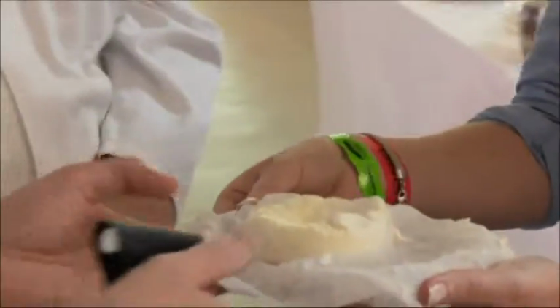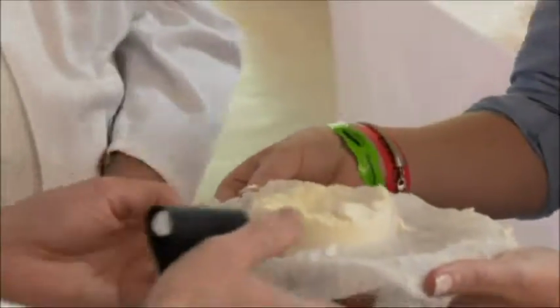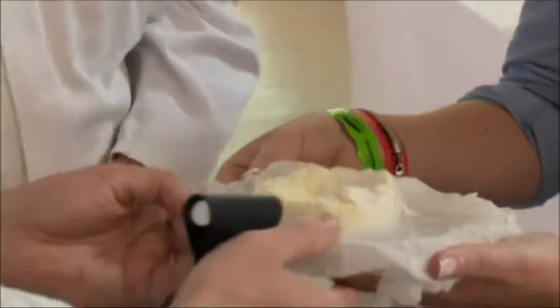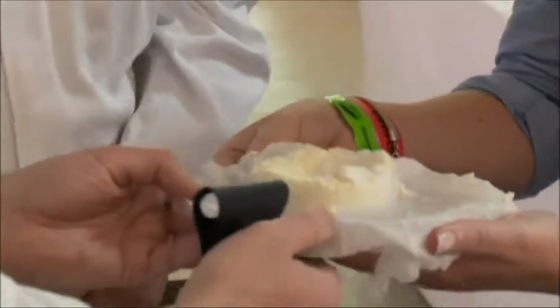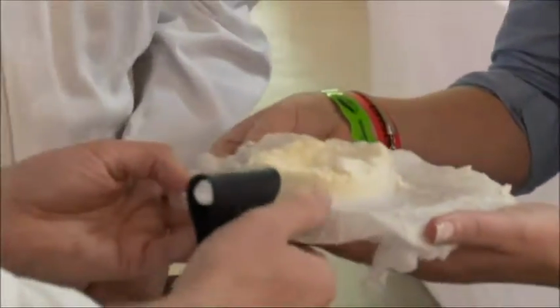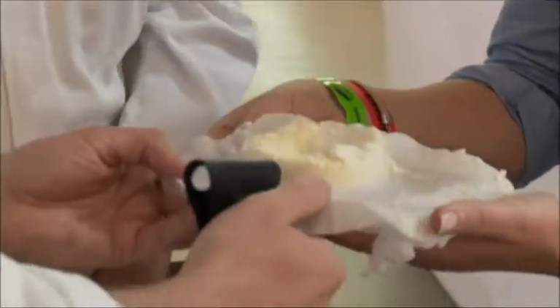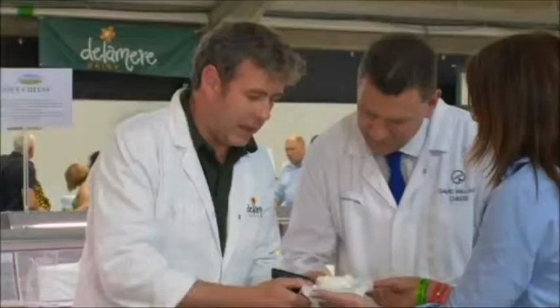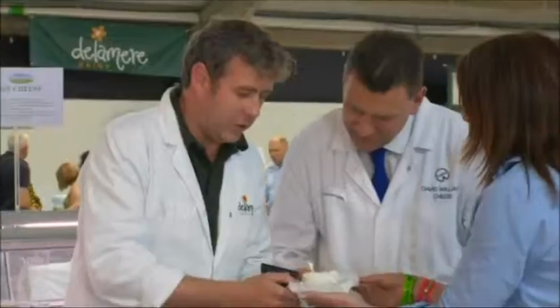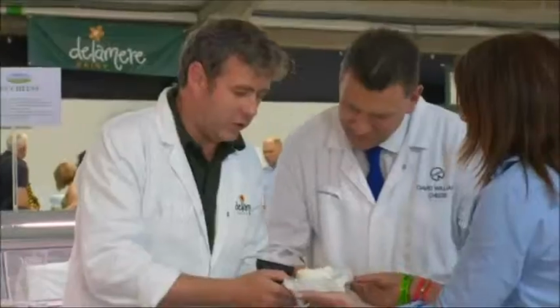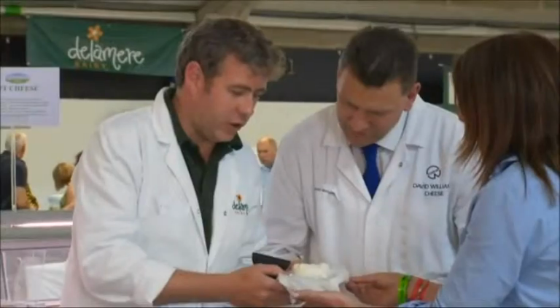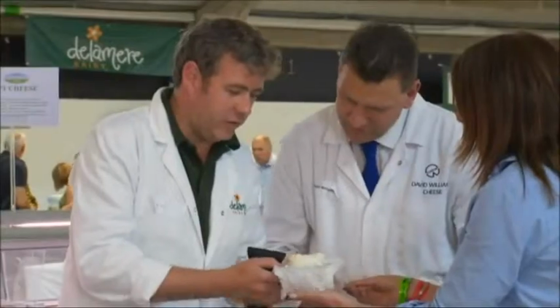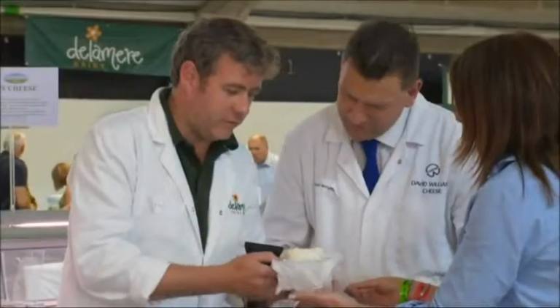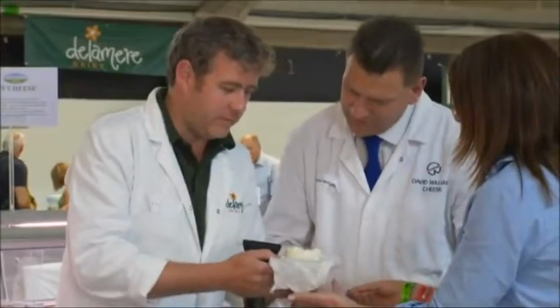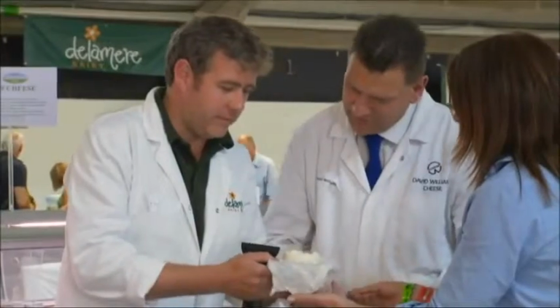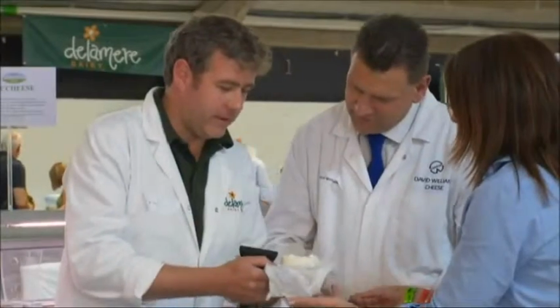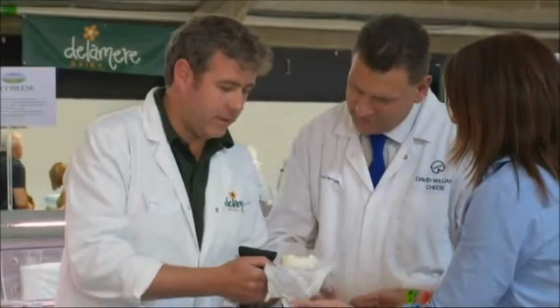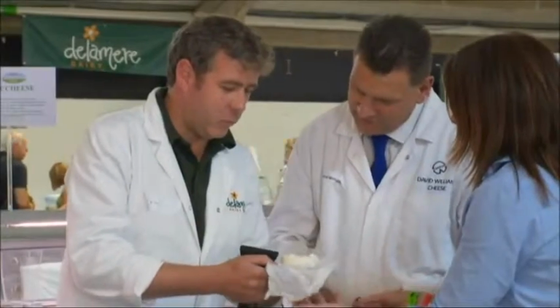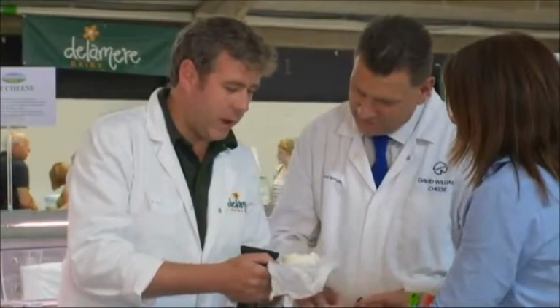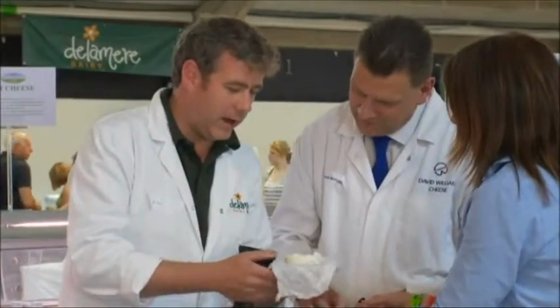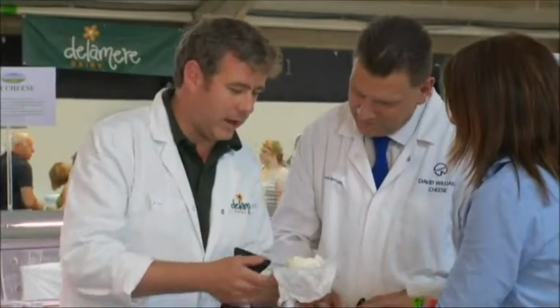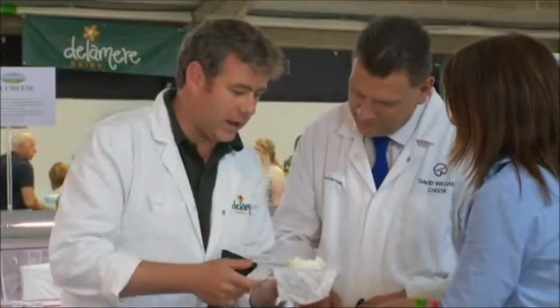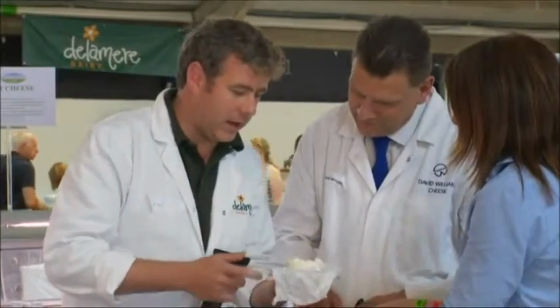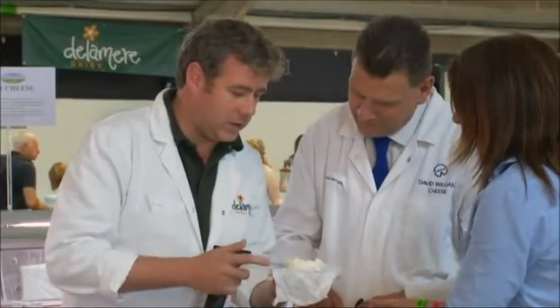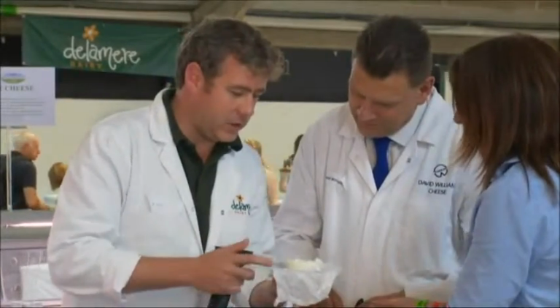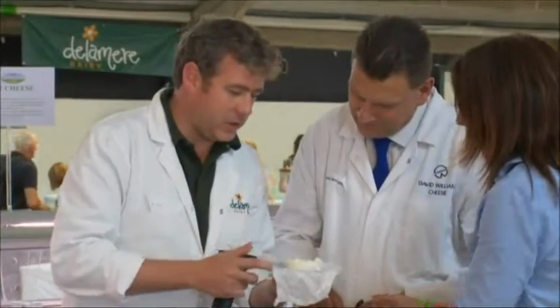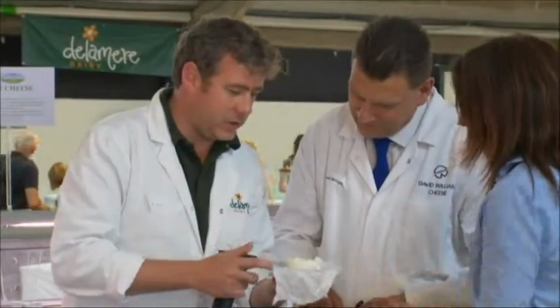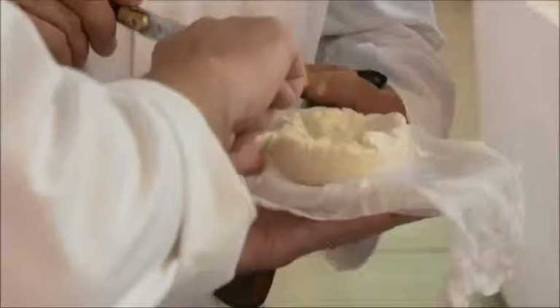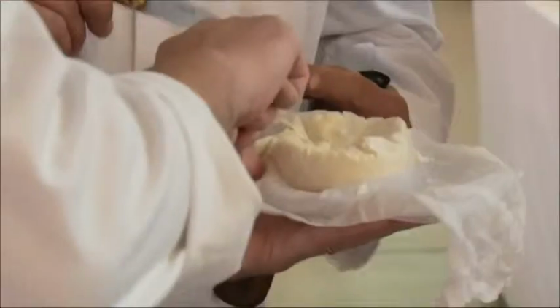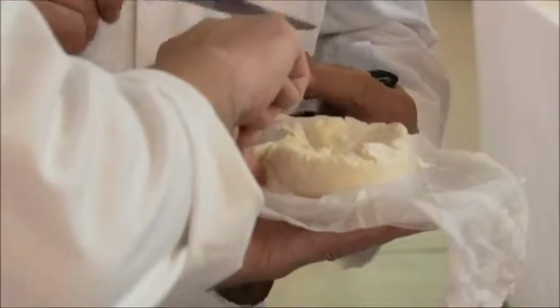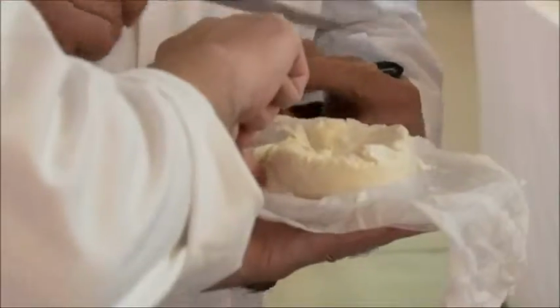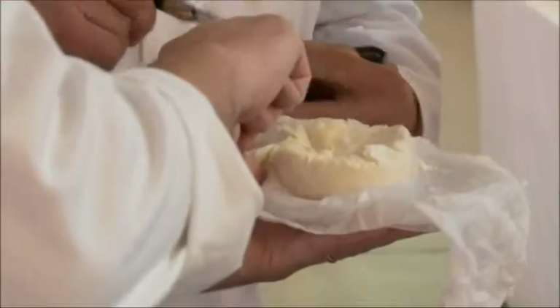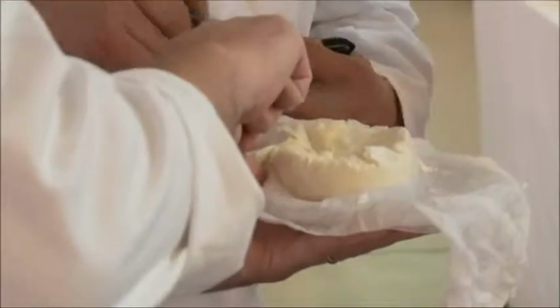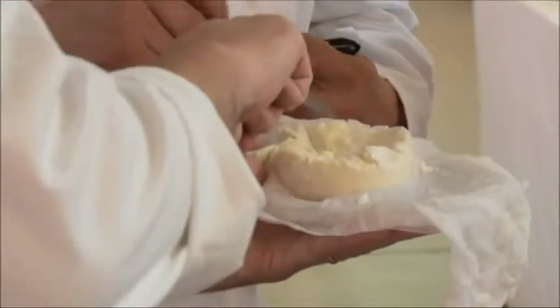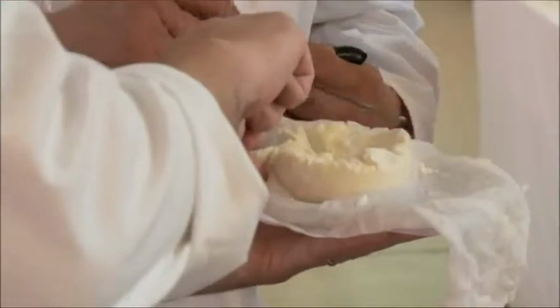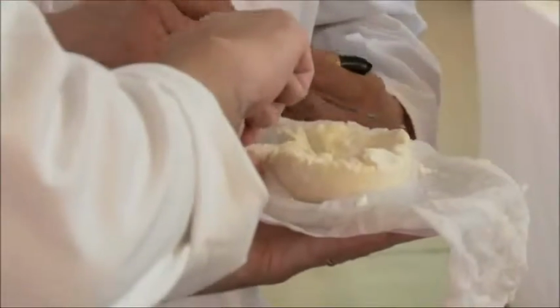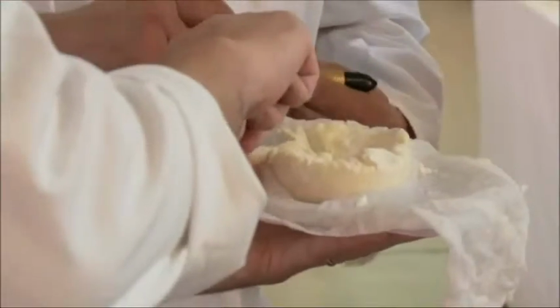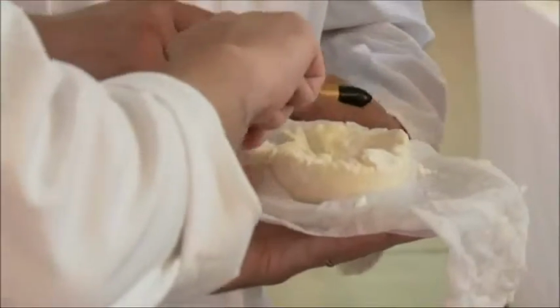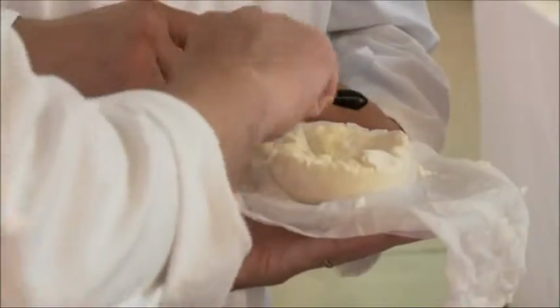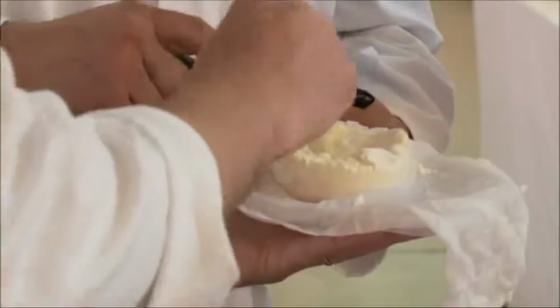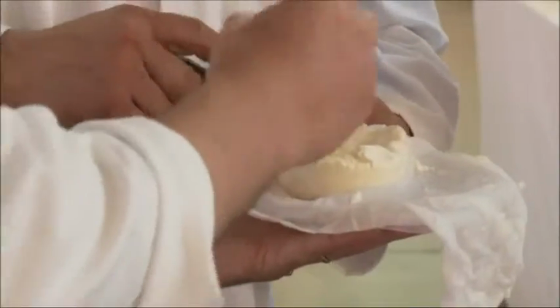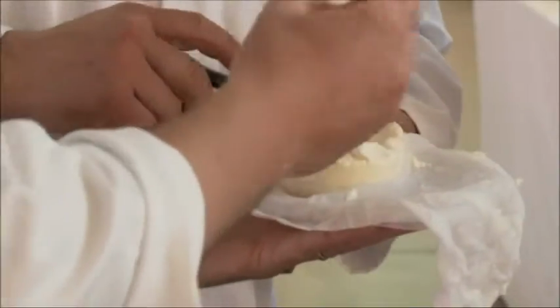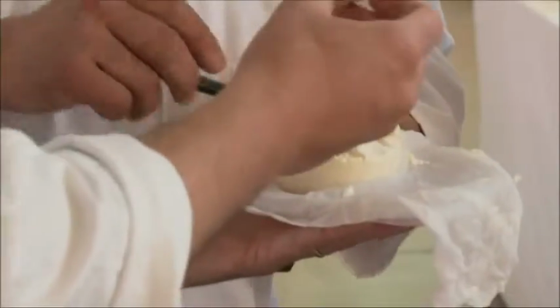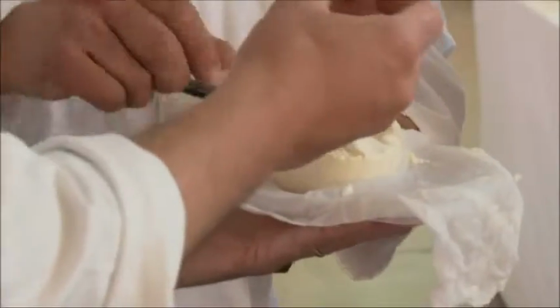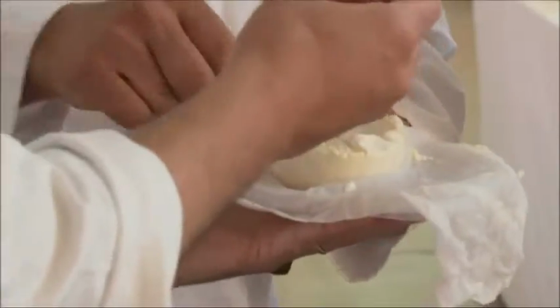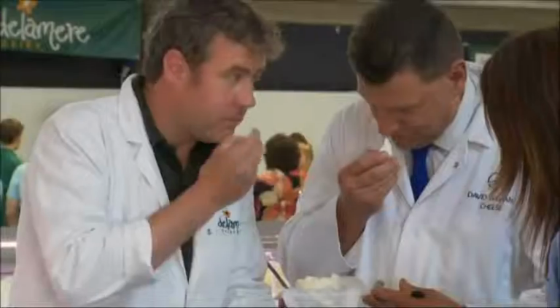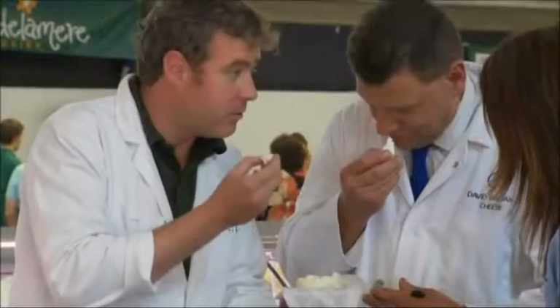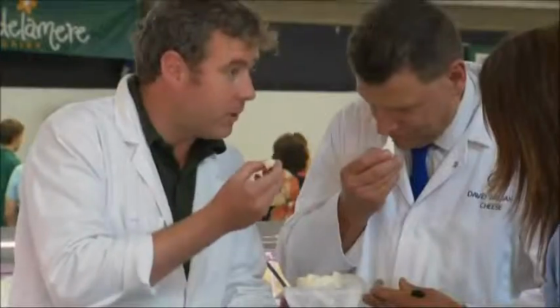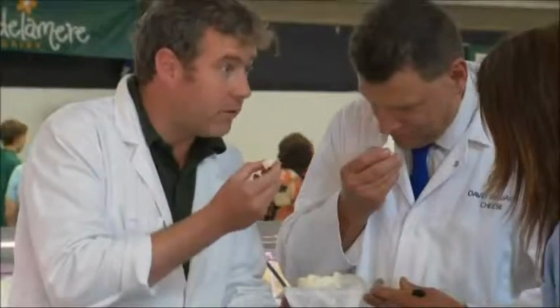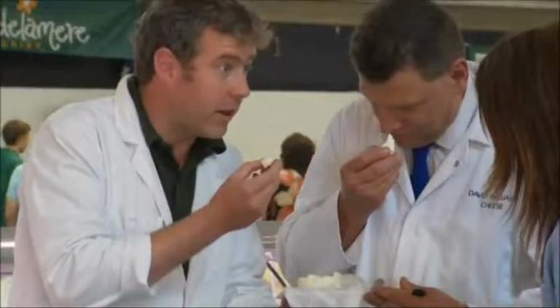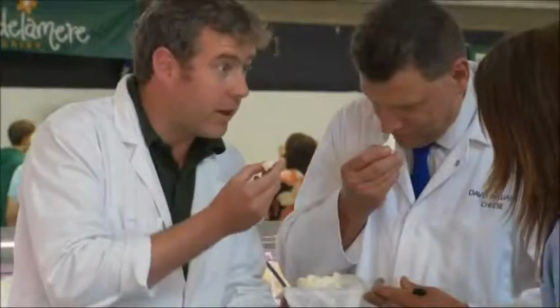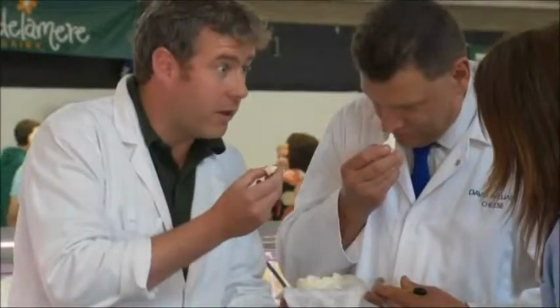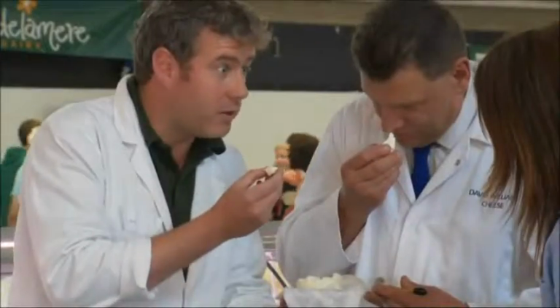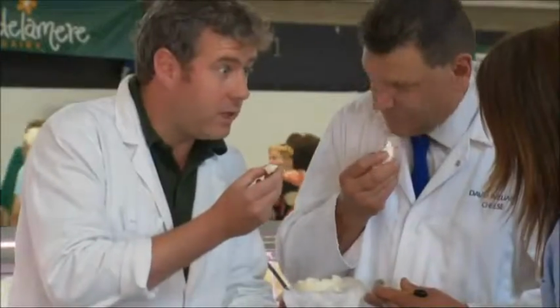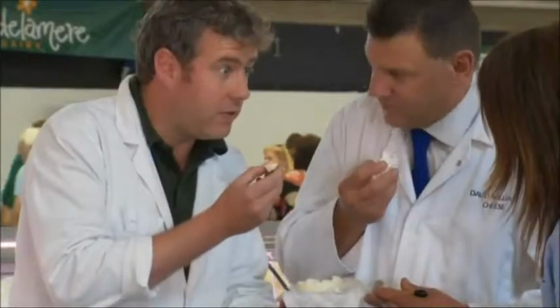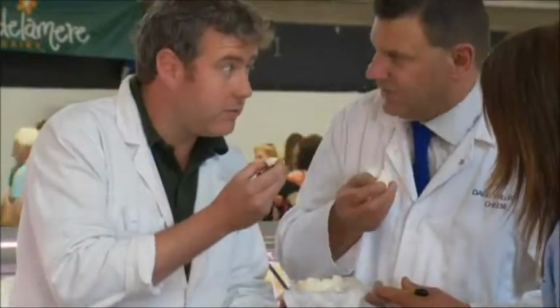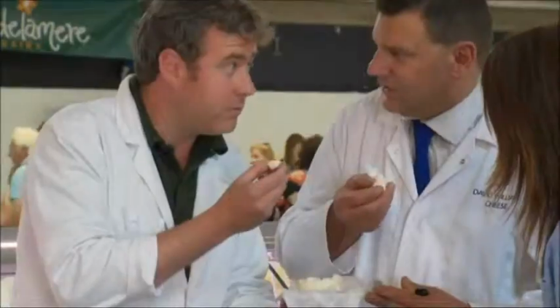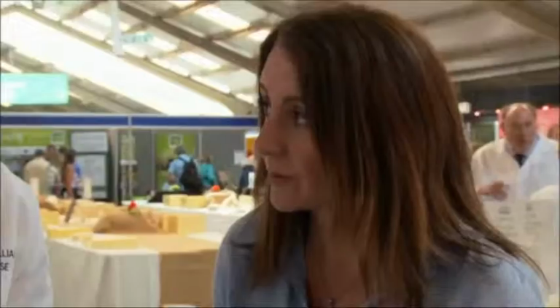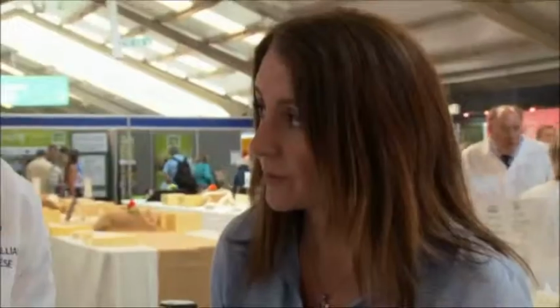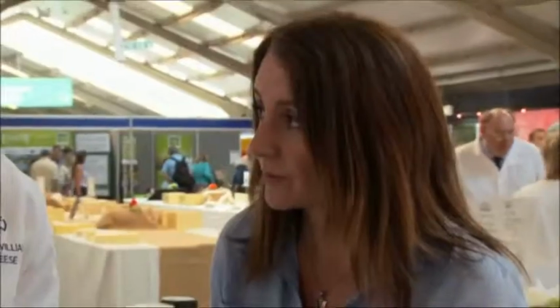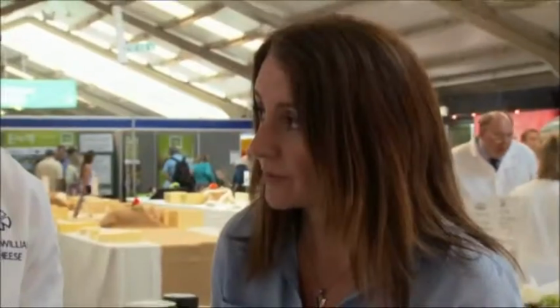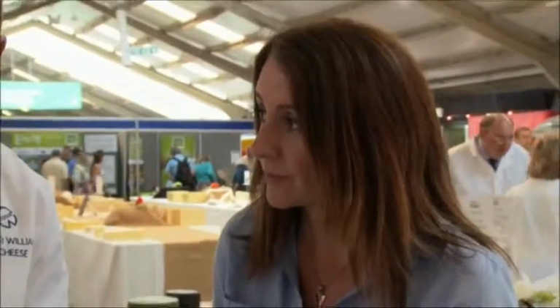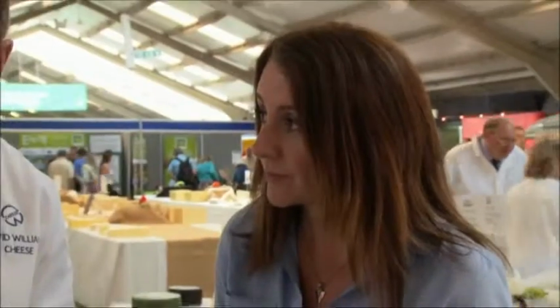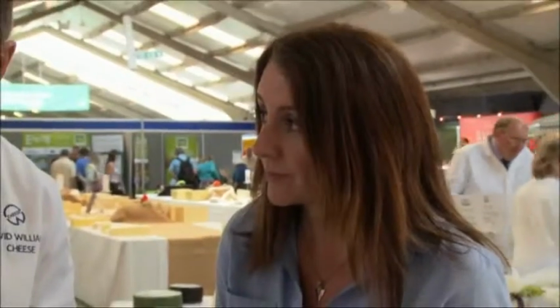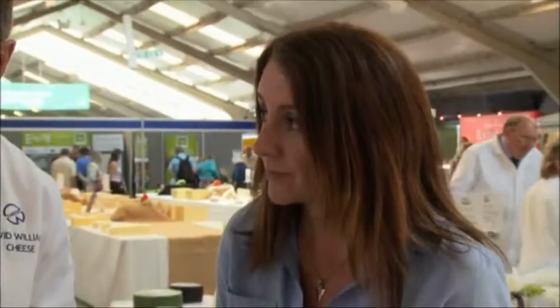Well it looks good. It's white, like a goat's cheese should be. Even texture. Smells like a goat's cheese. Yeah, very good.